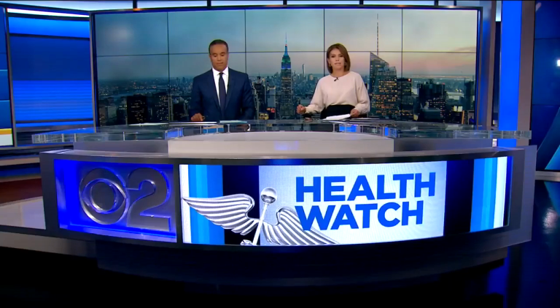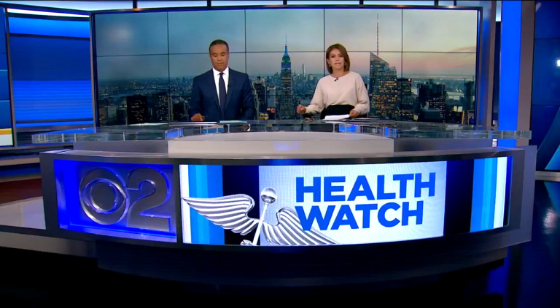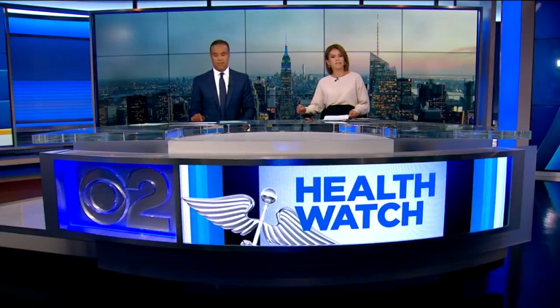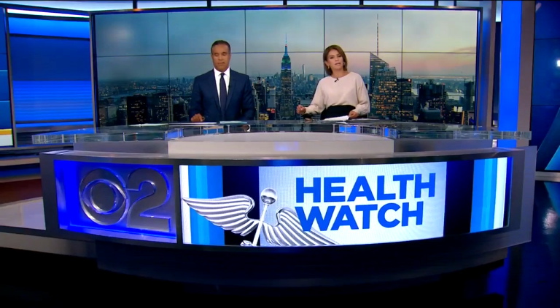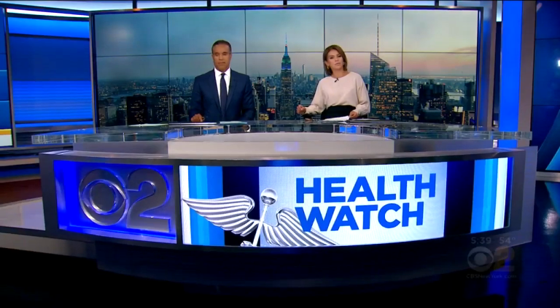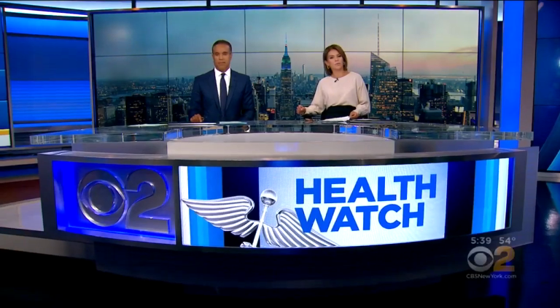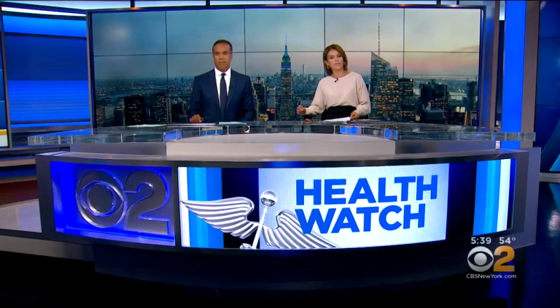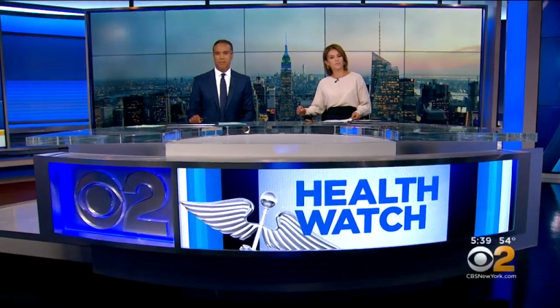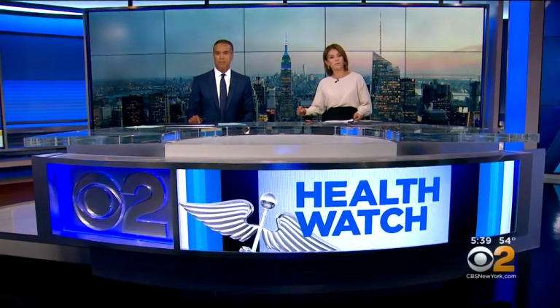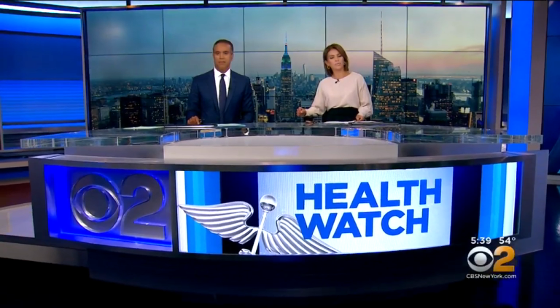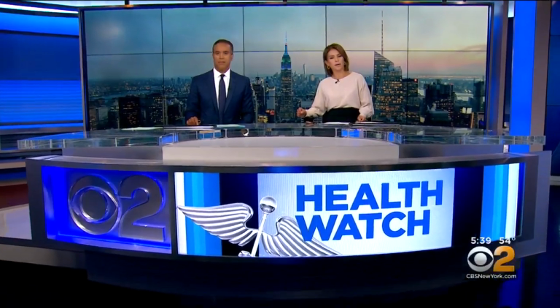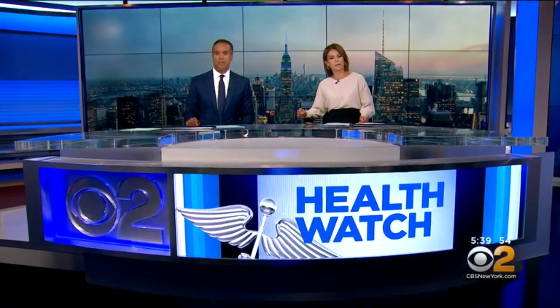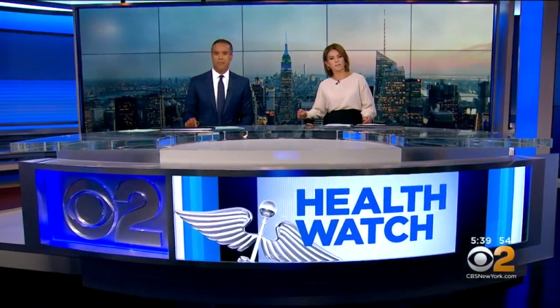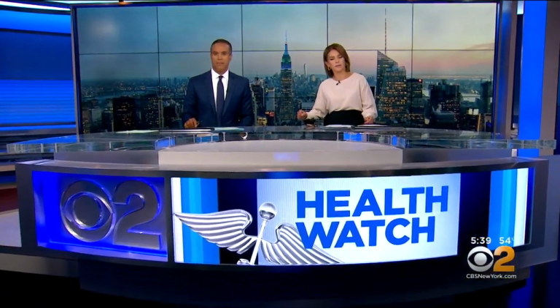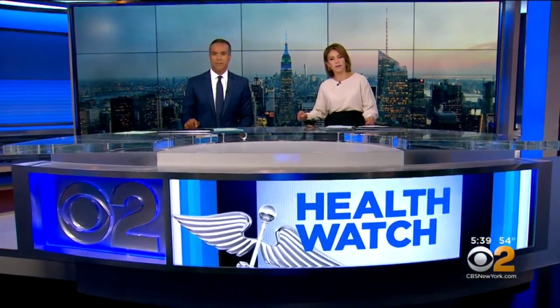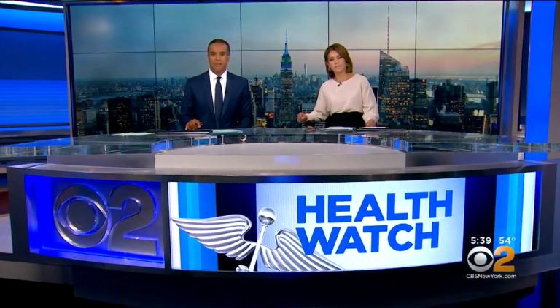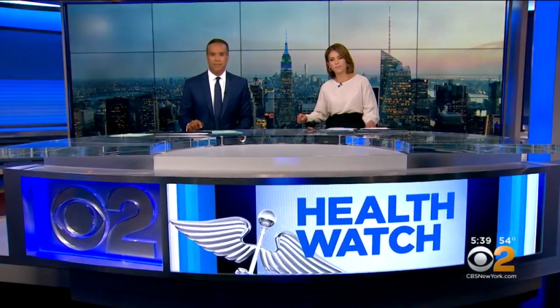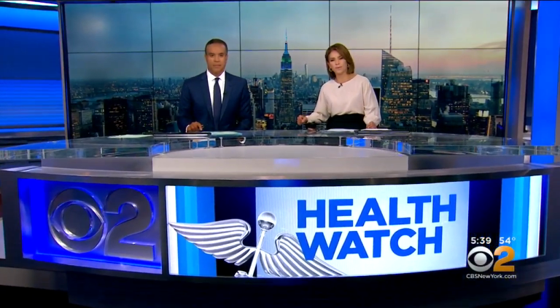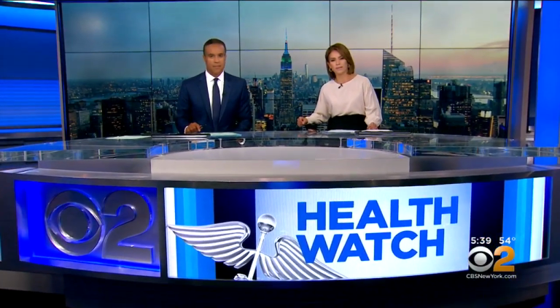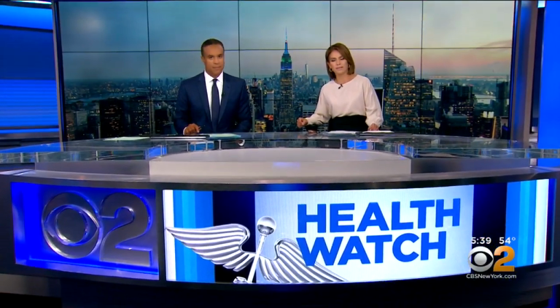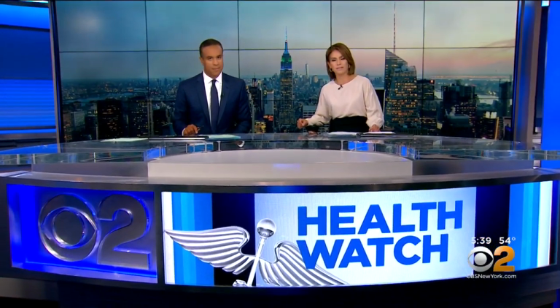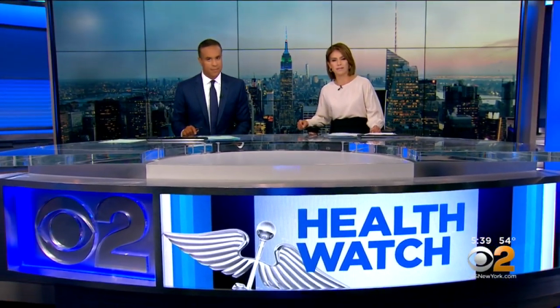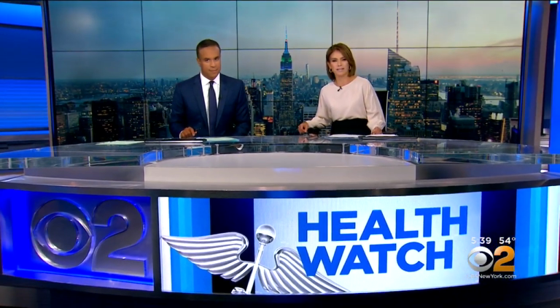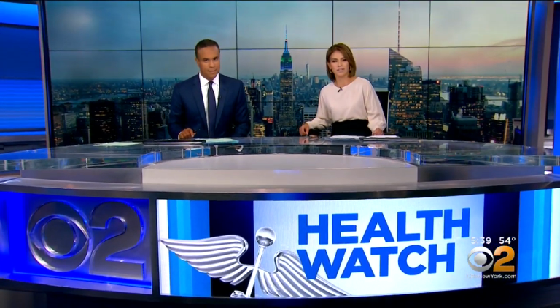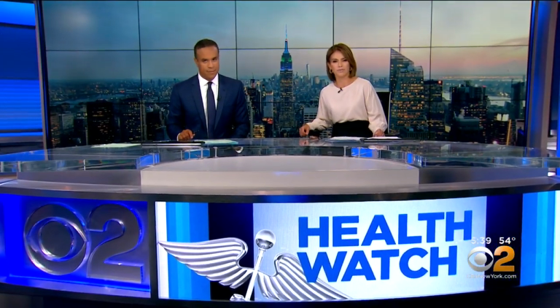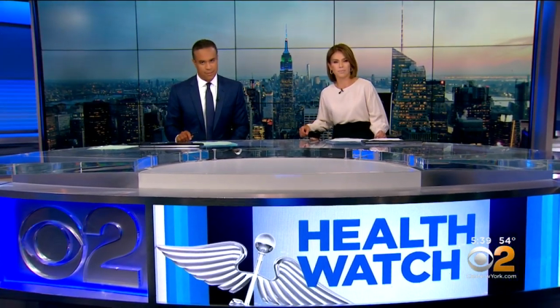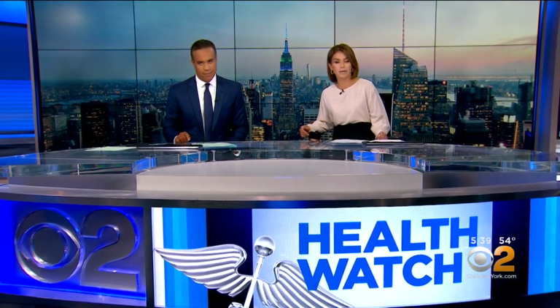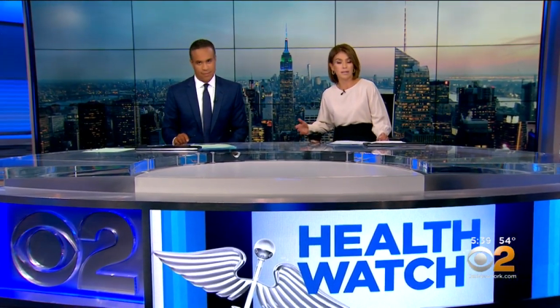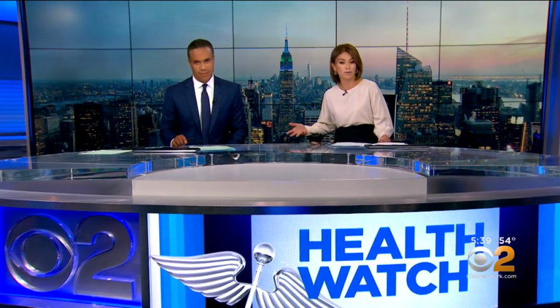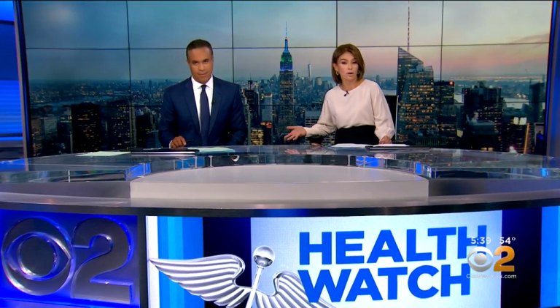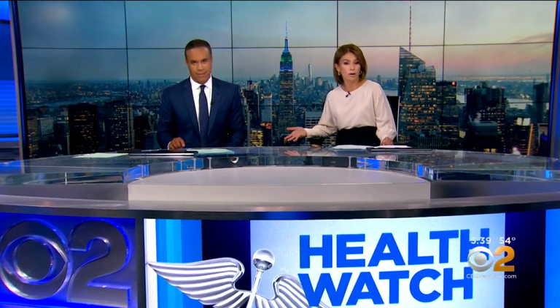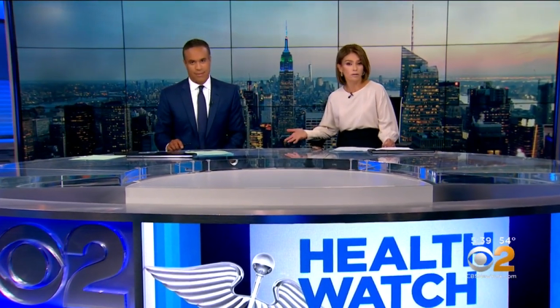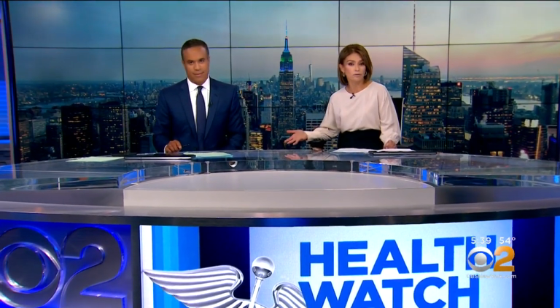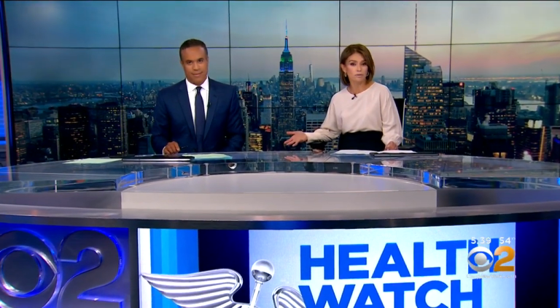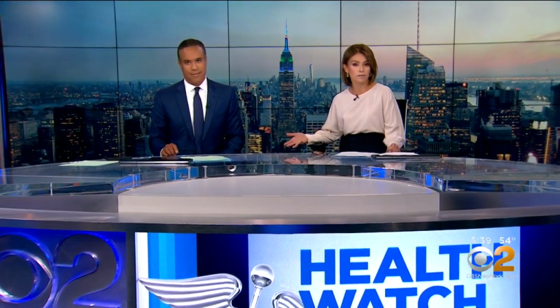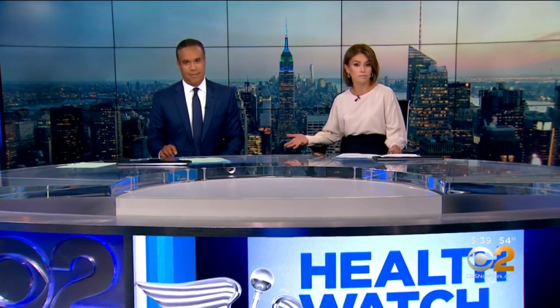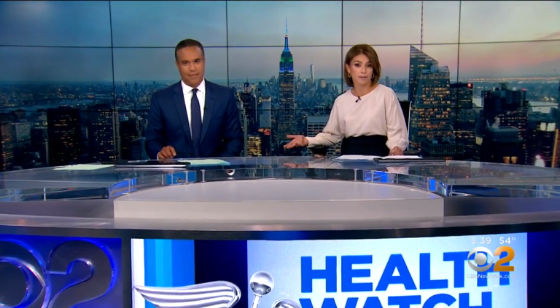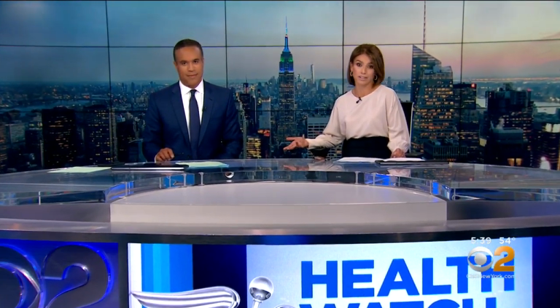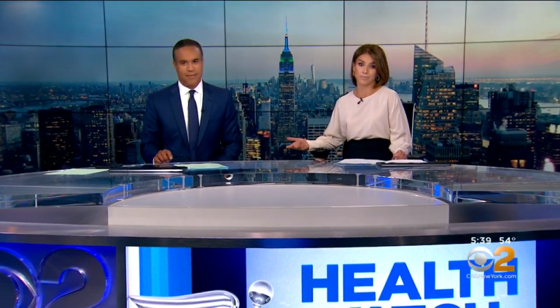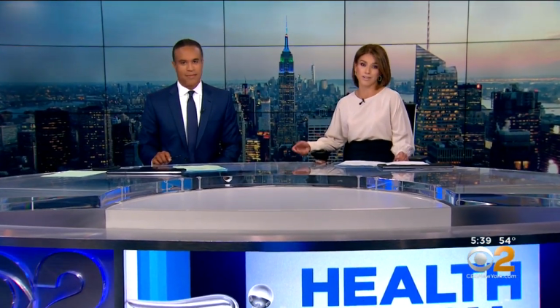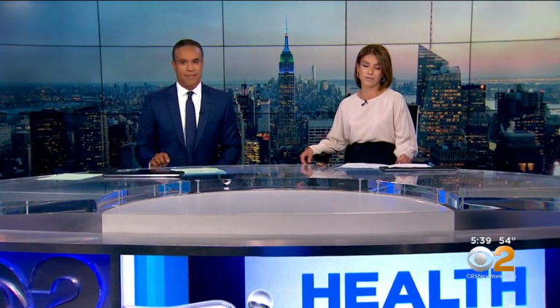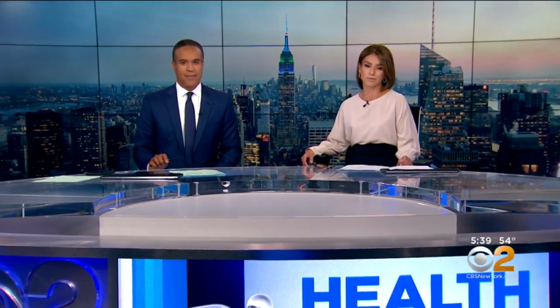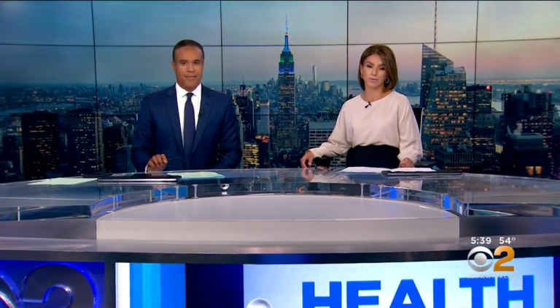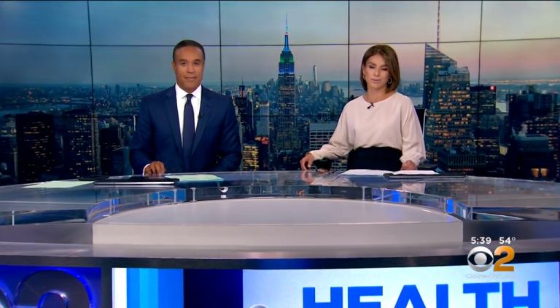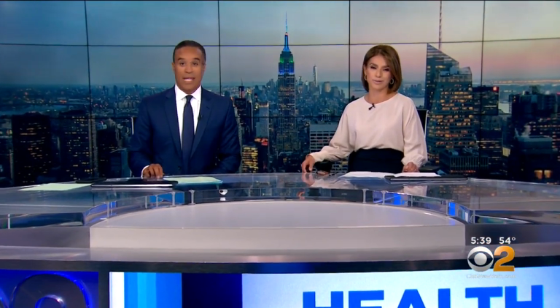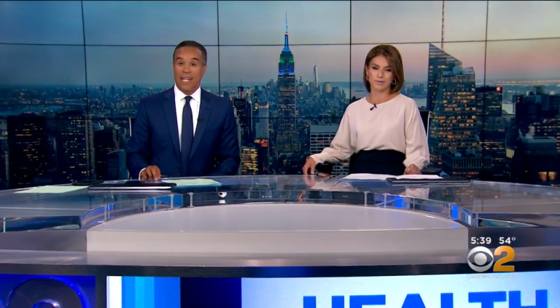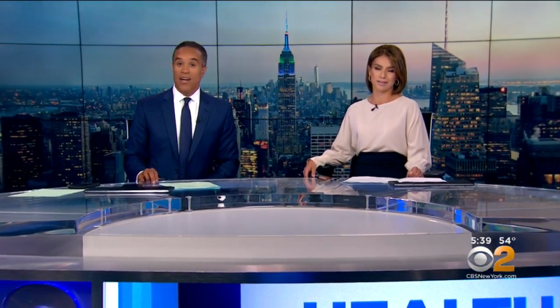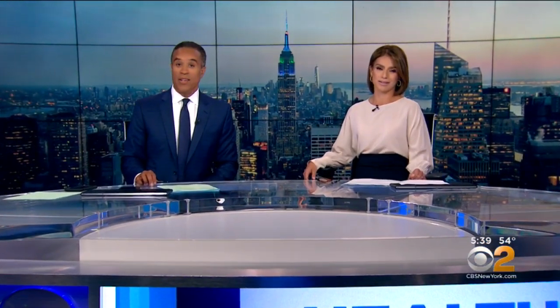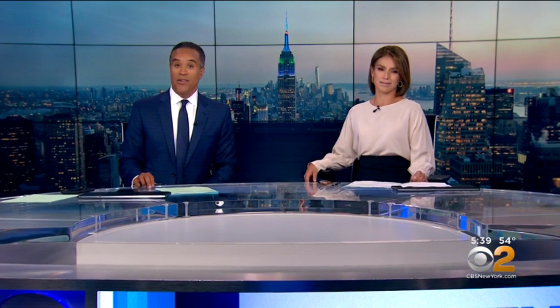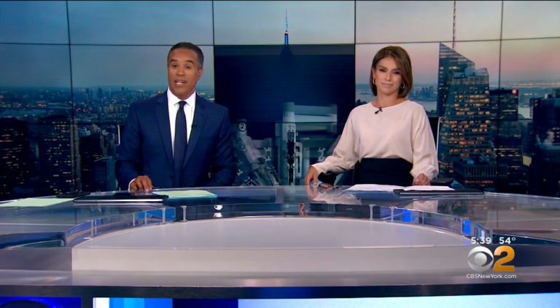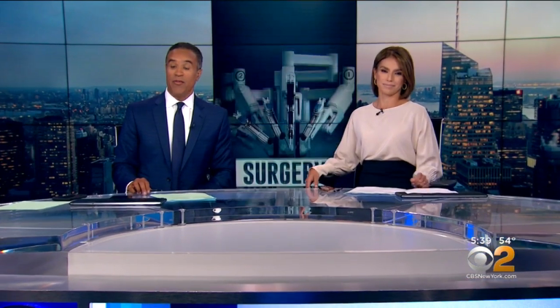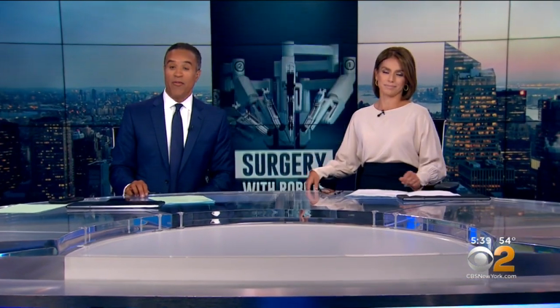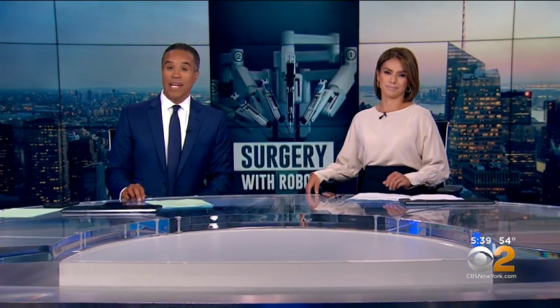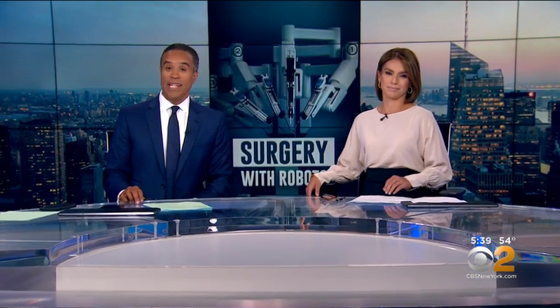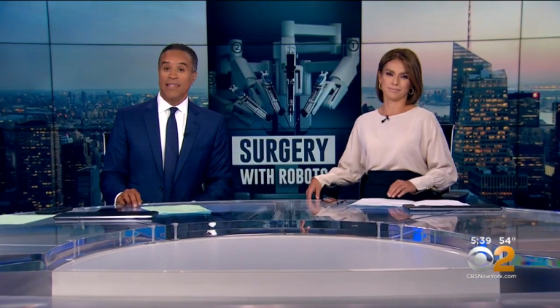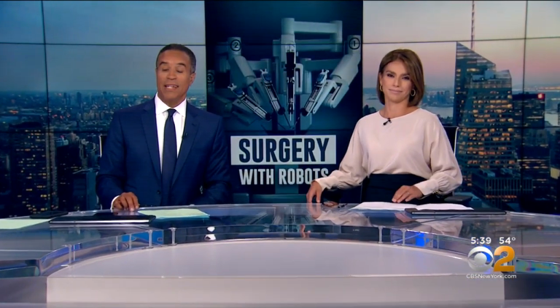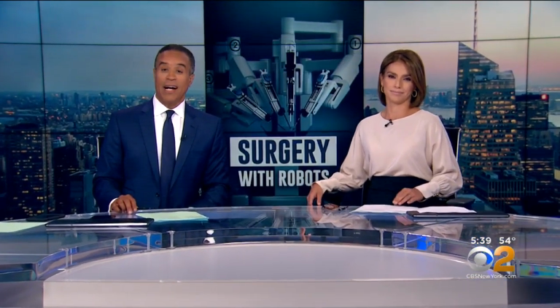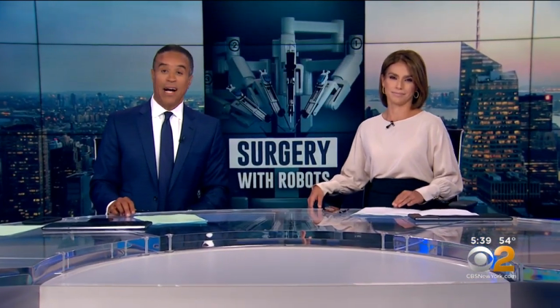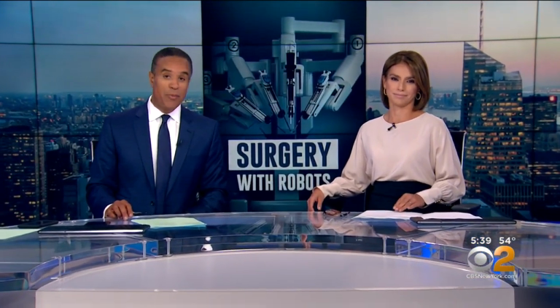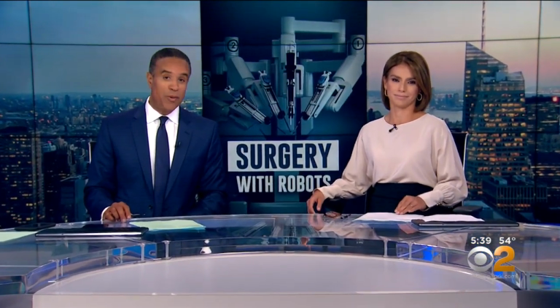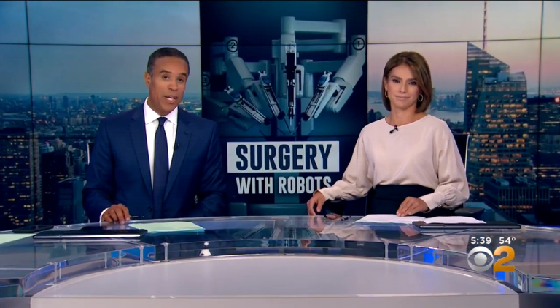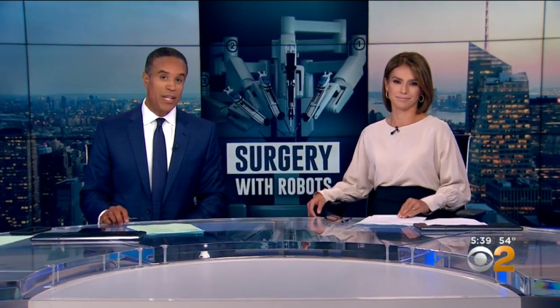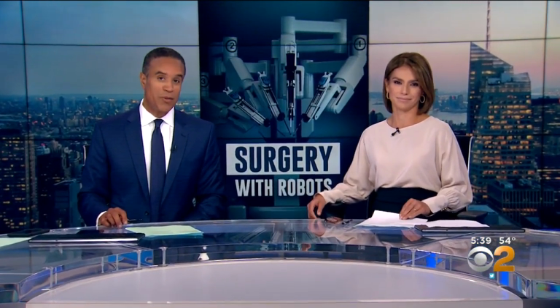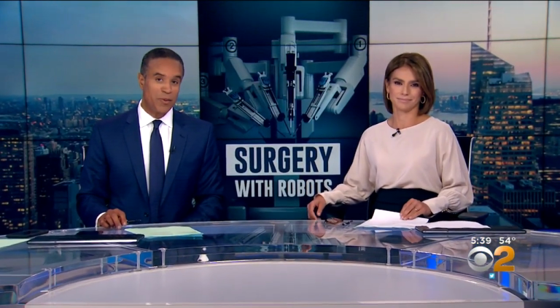In tonight's Health Watch, robots are everywhere these days, from making cars to vacuuming our floors. And now they're invading the operating room.